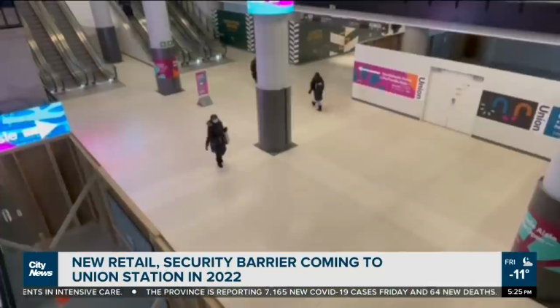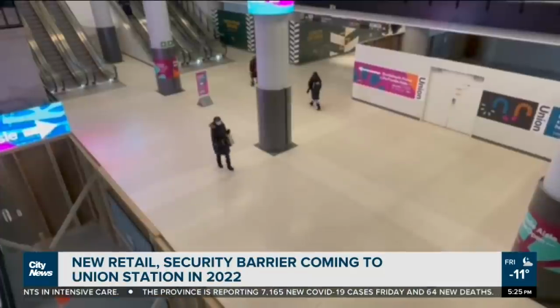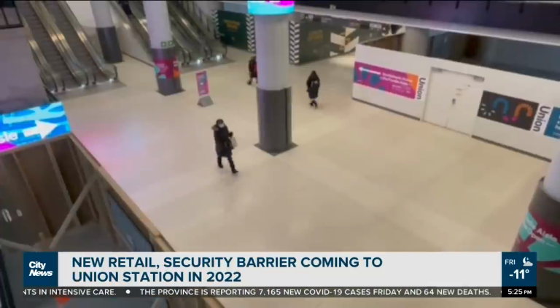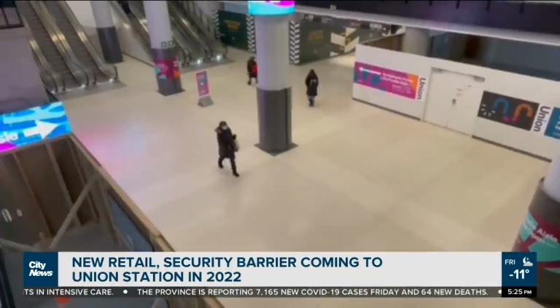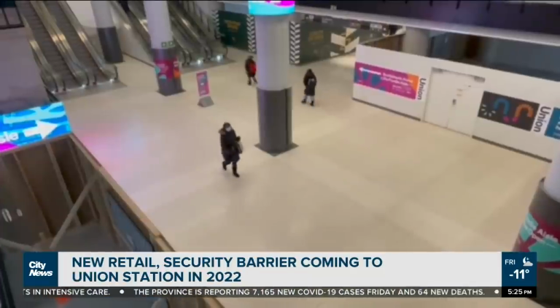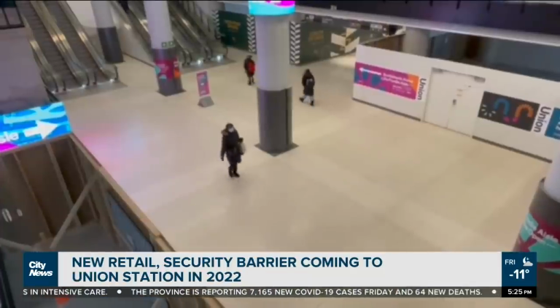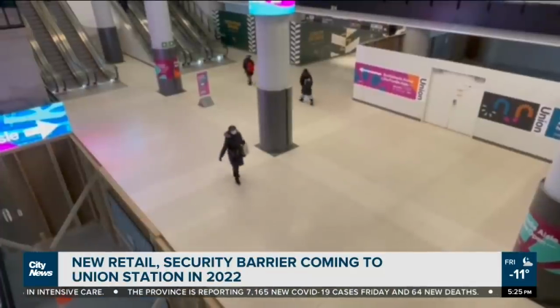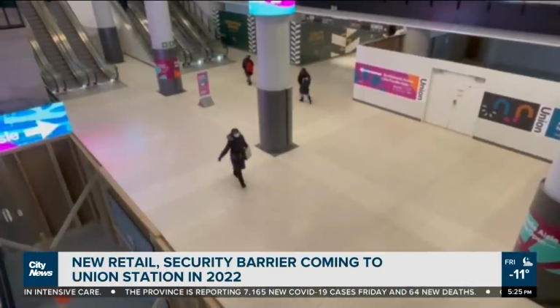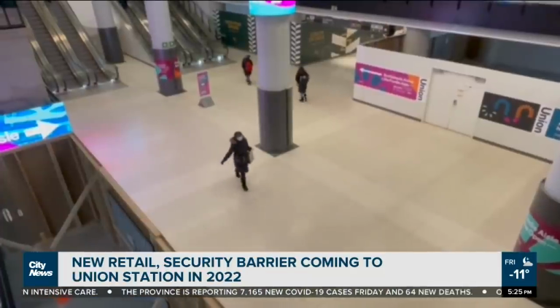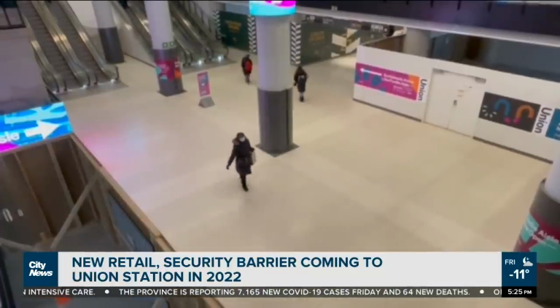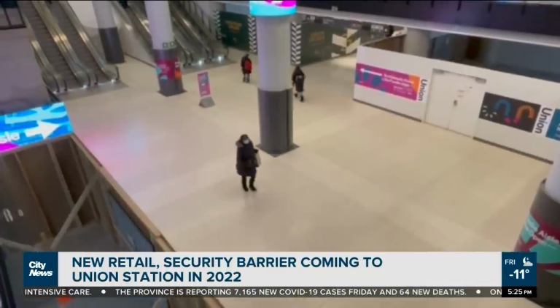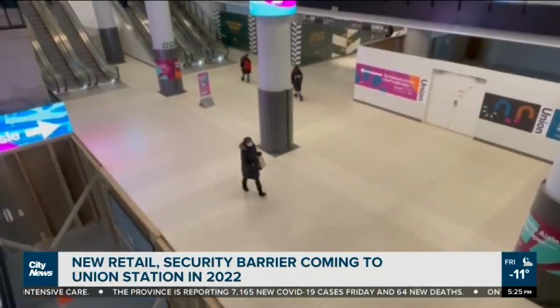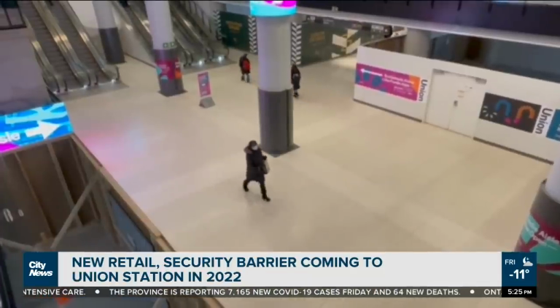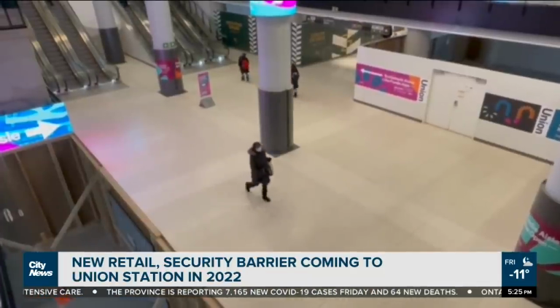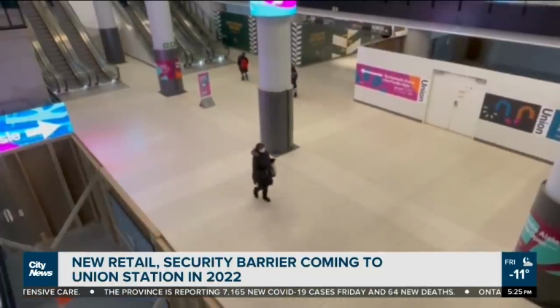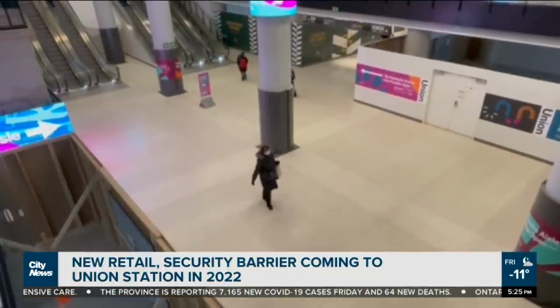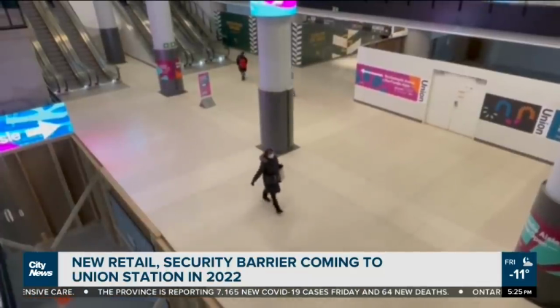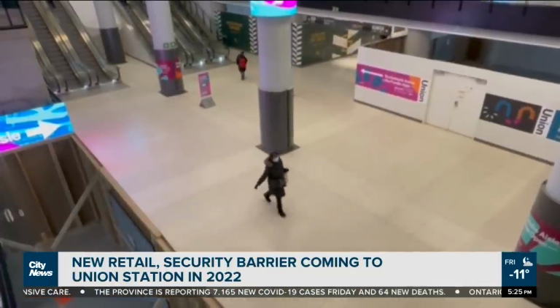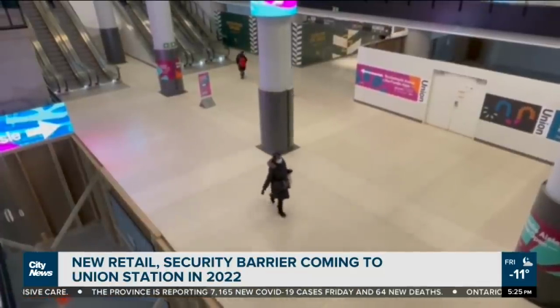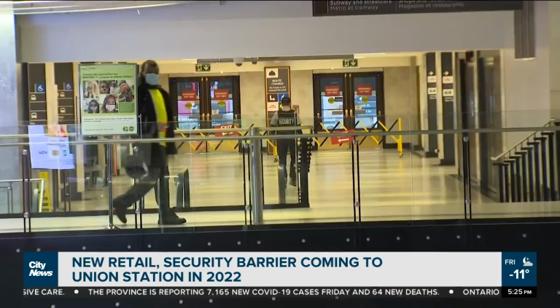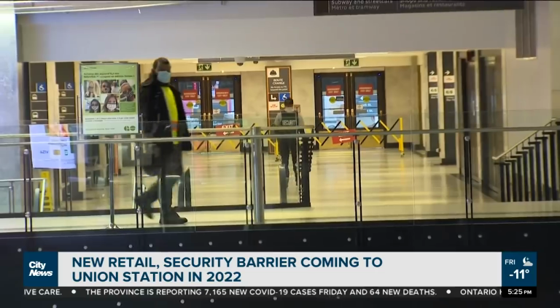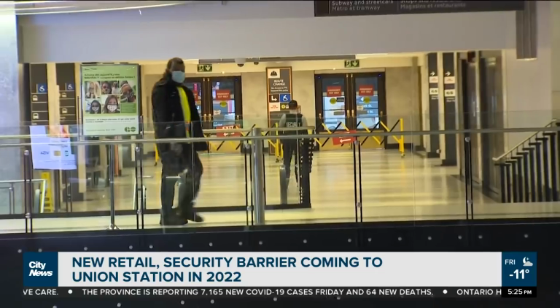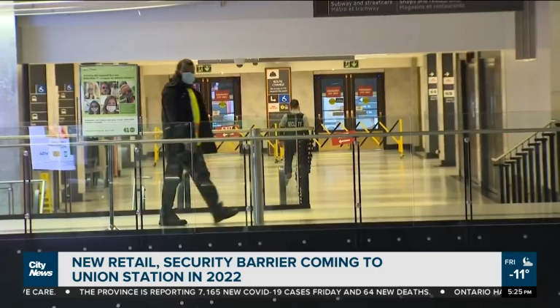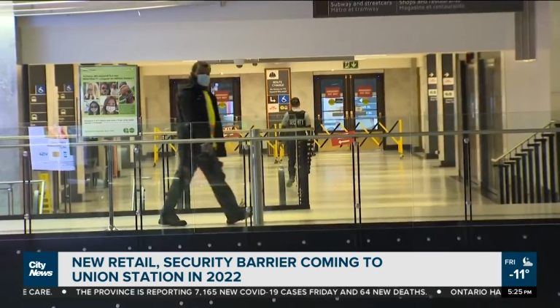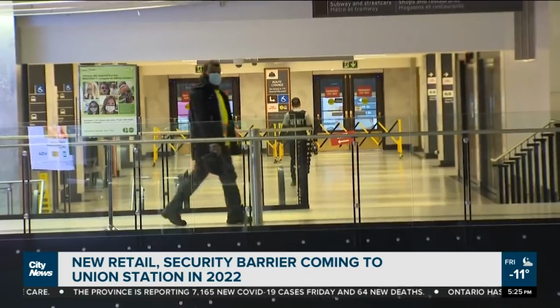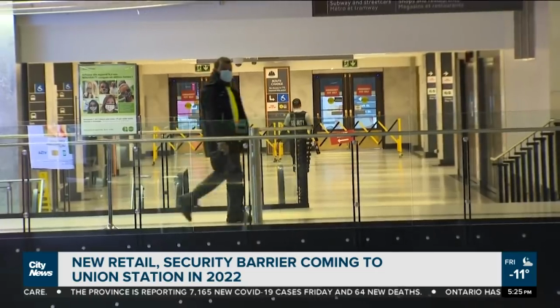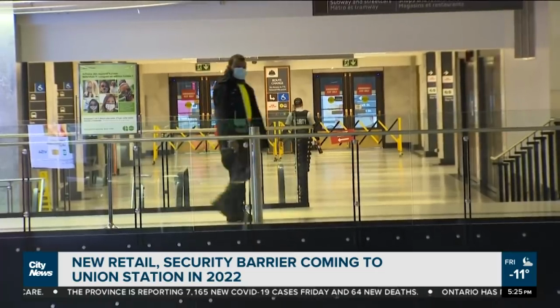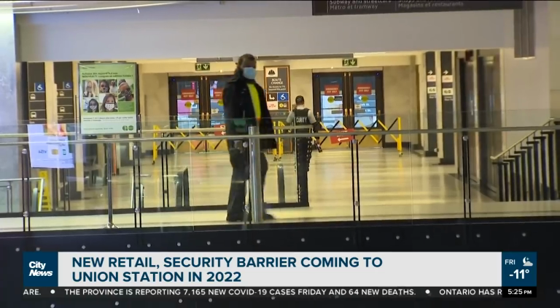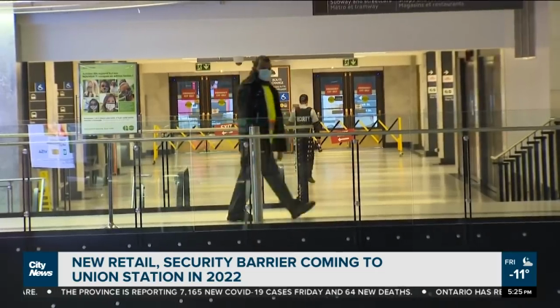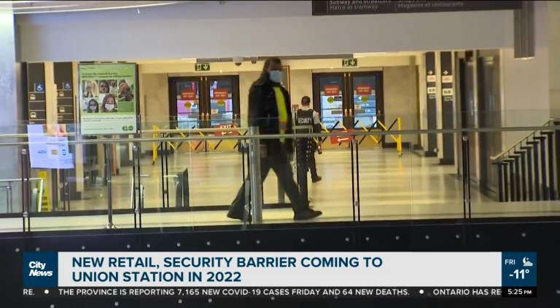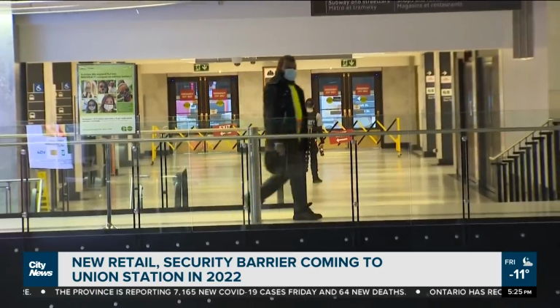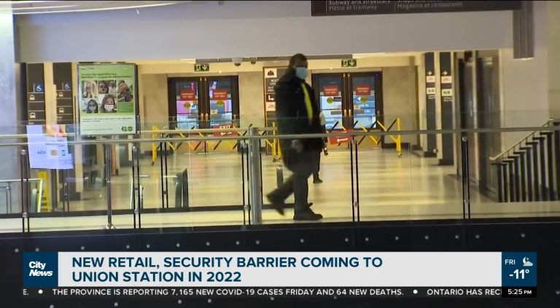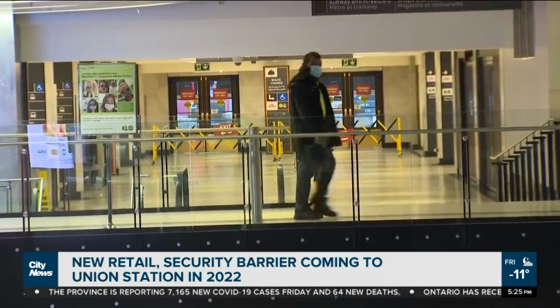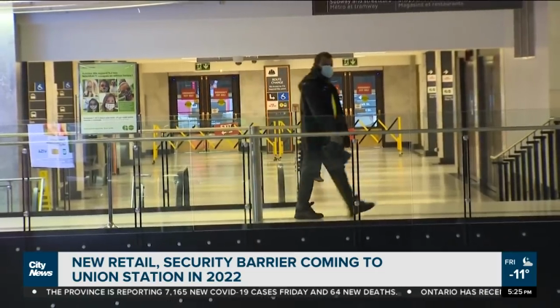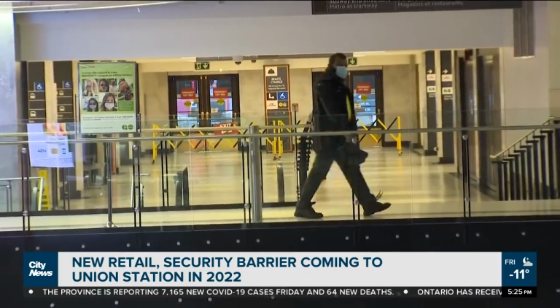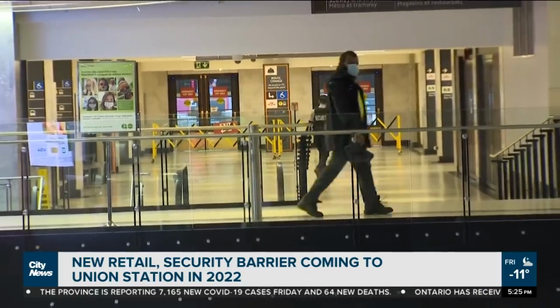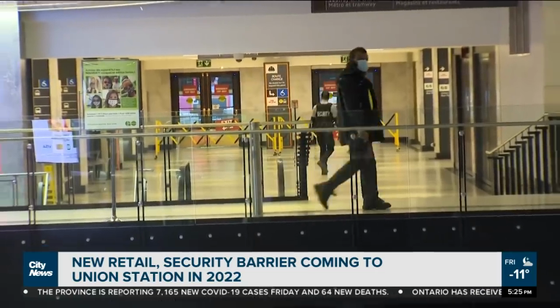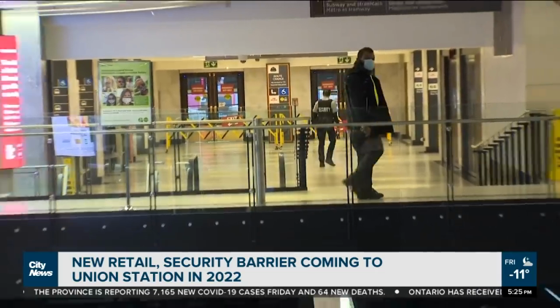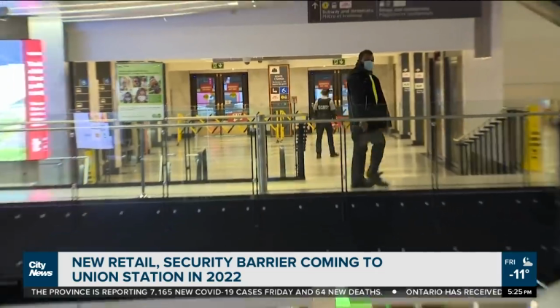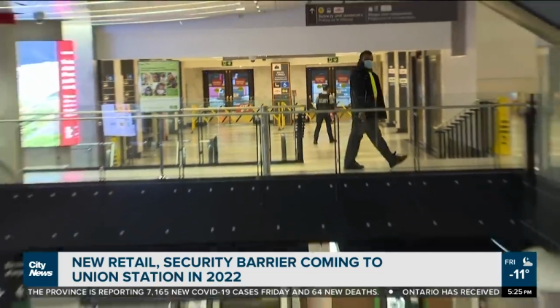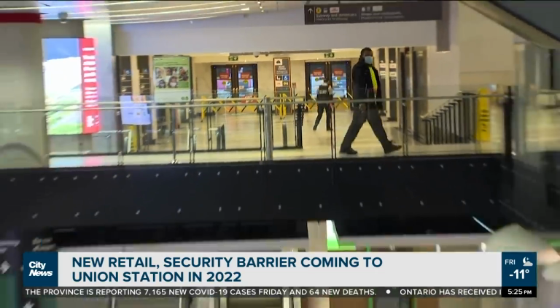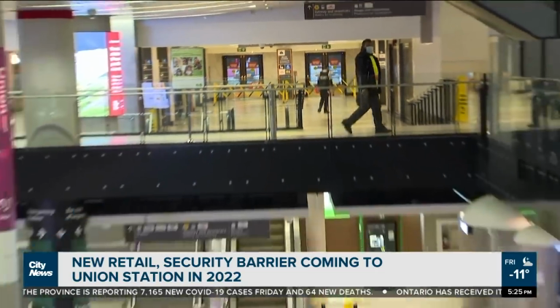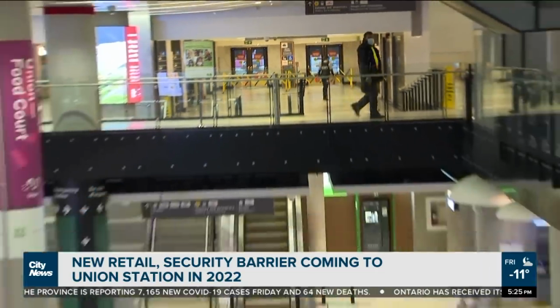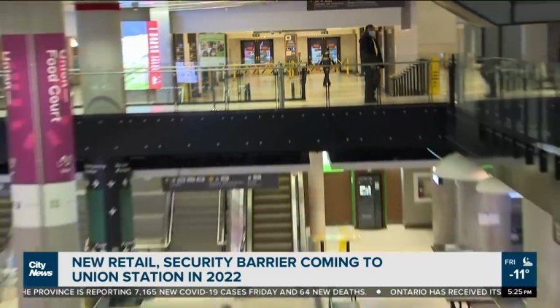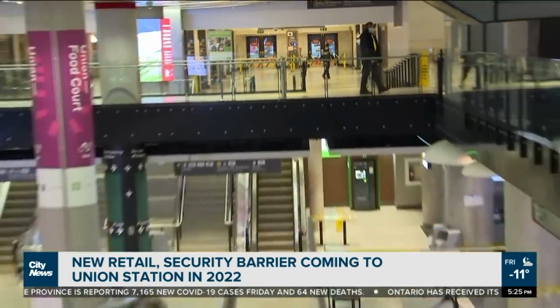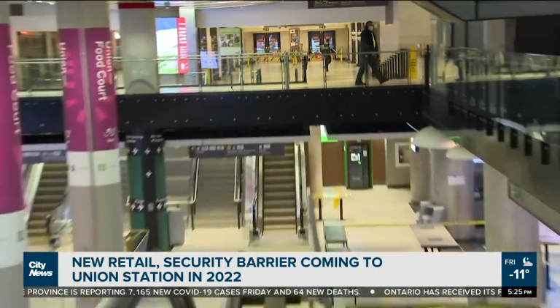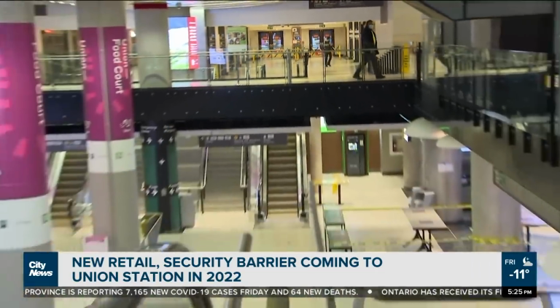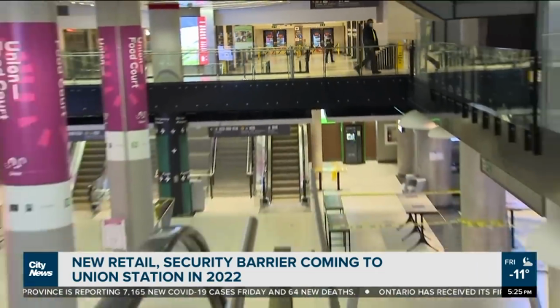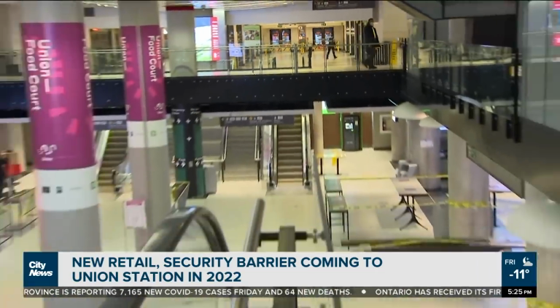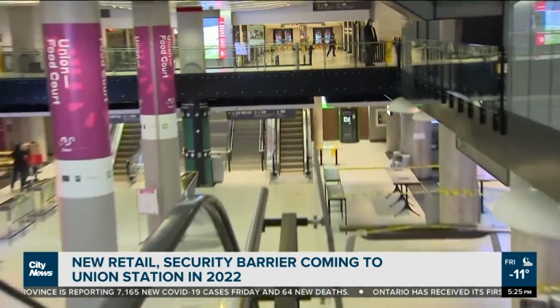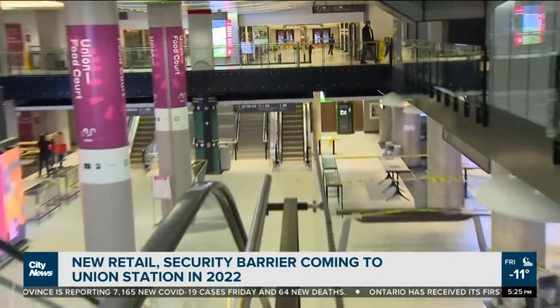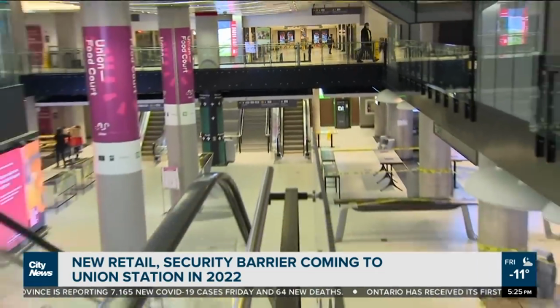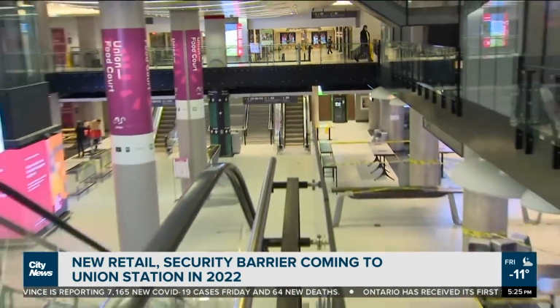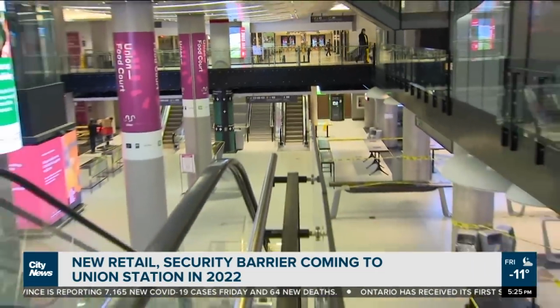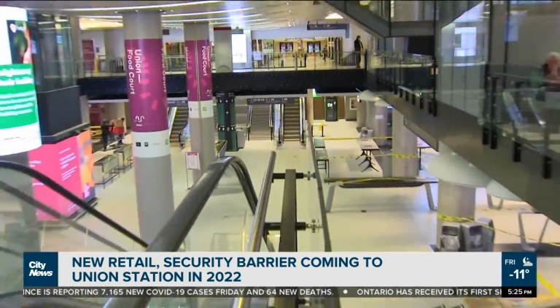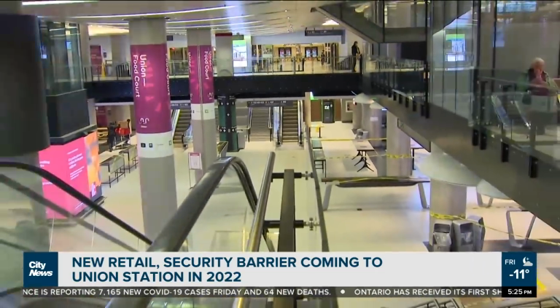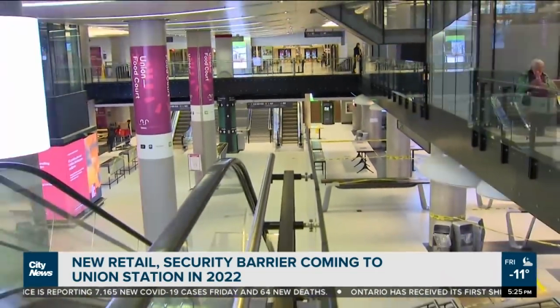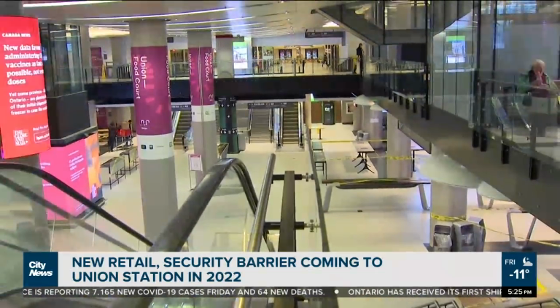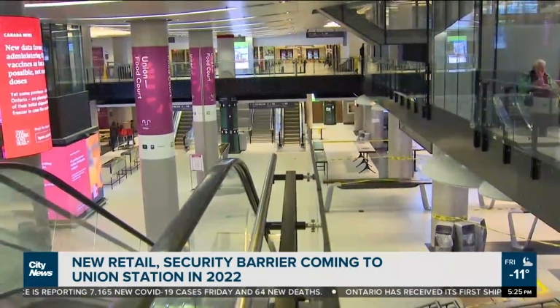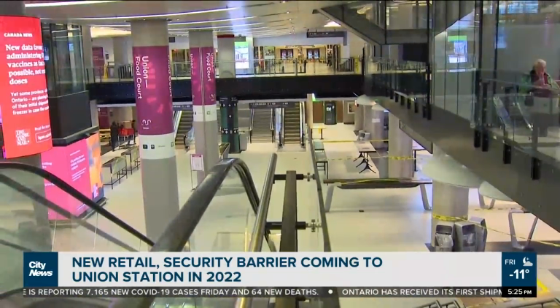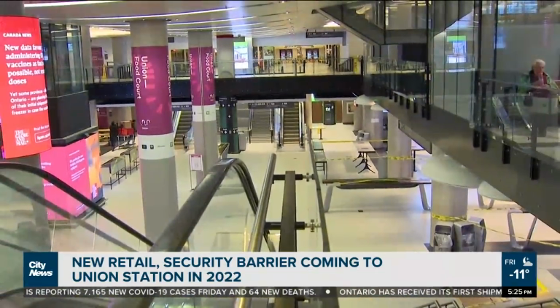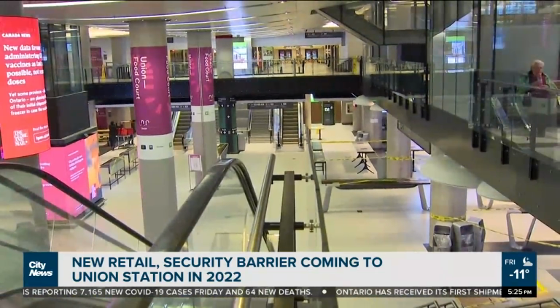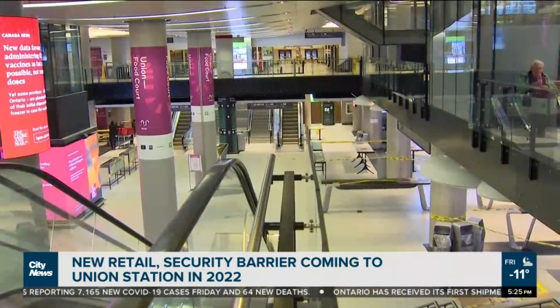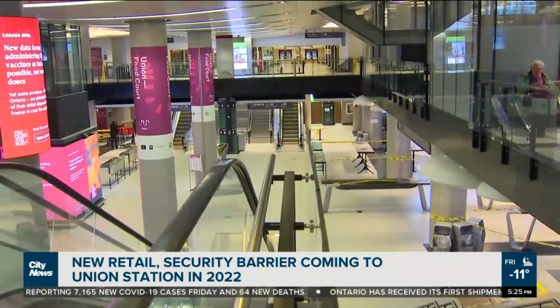For much more on this story, including future plans to expand GO Train capacity, go to citynews.ca. In Toronto for City News, I'm Nick Westall.